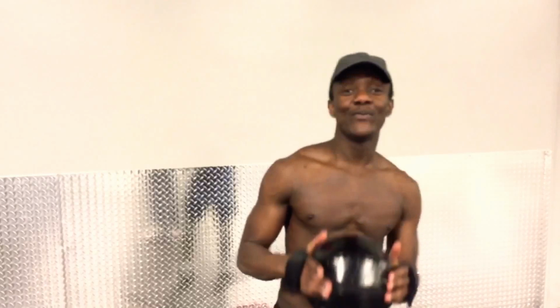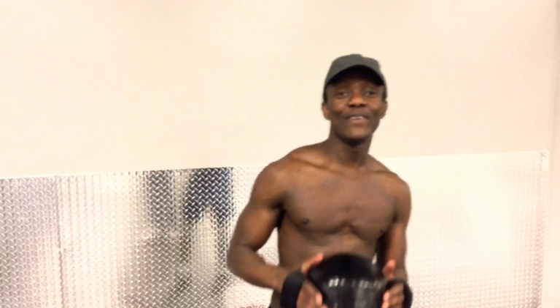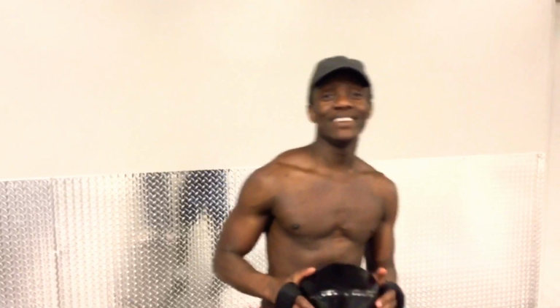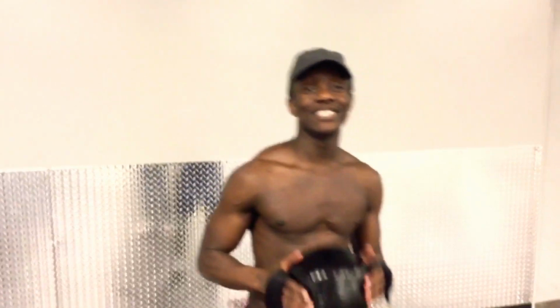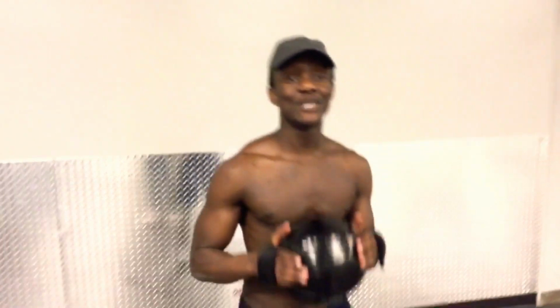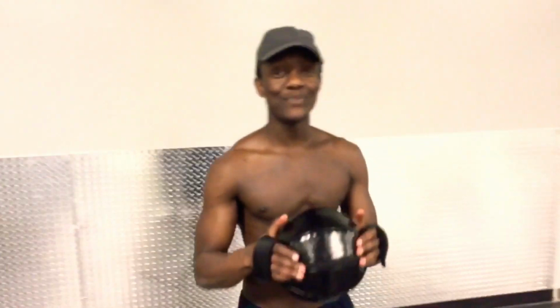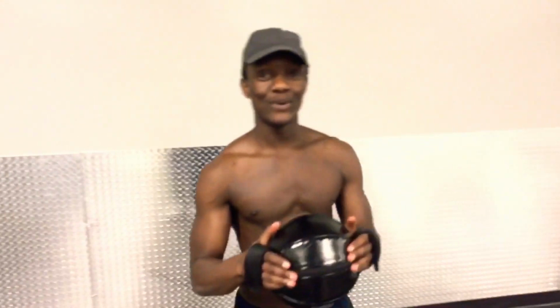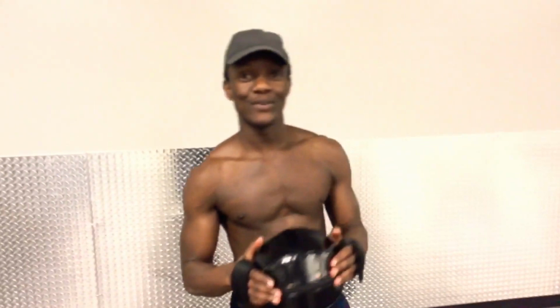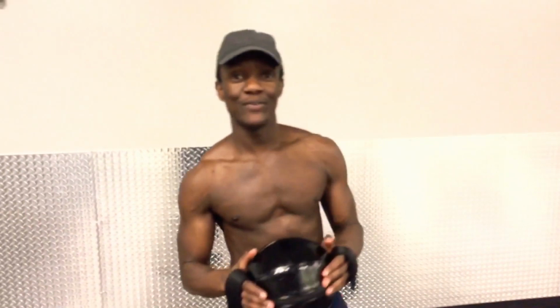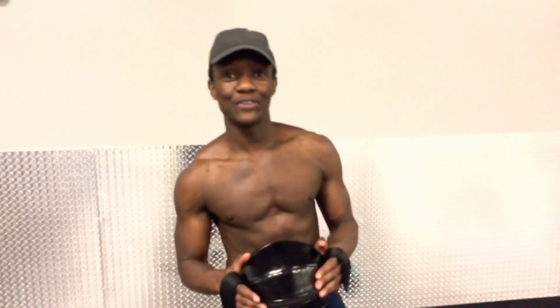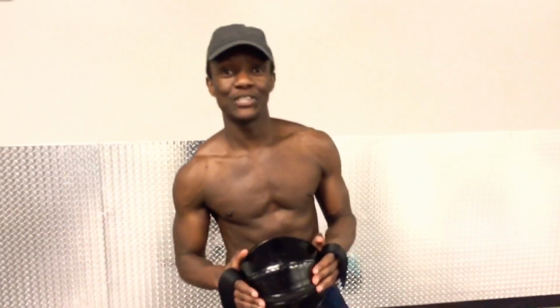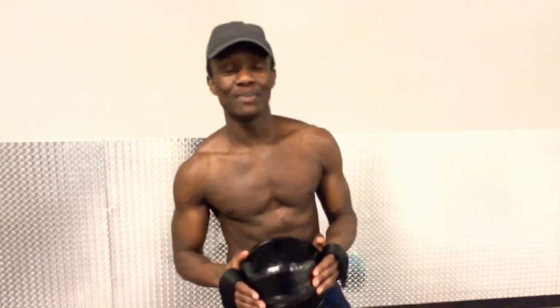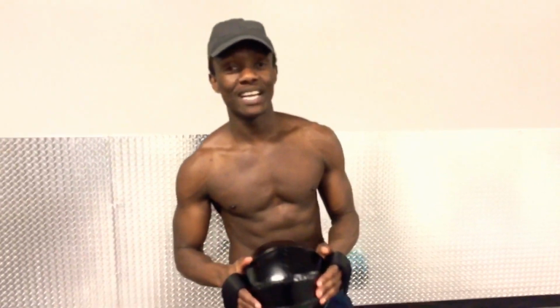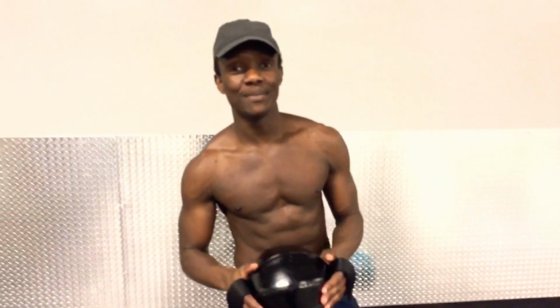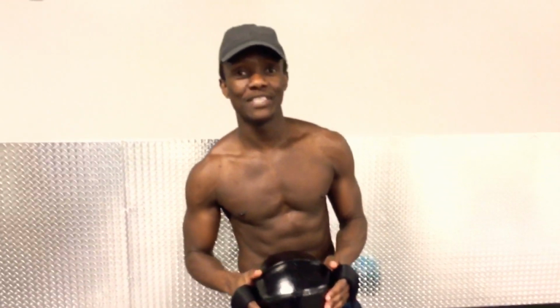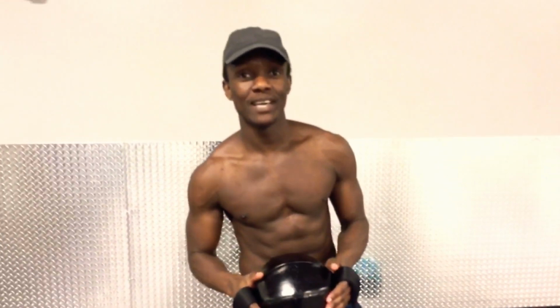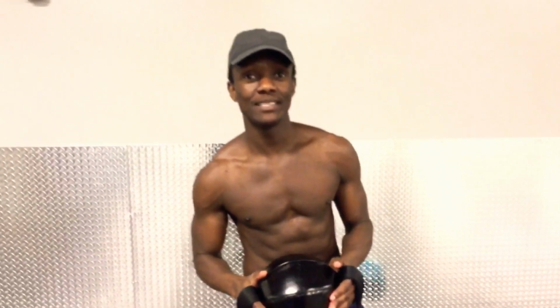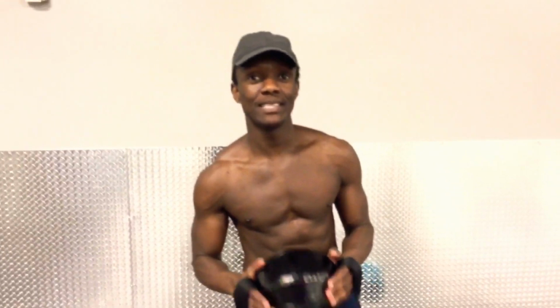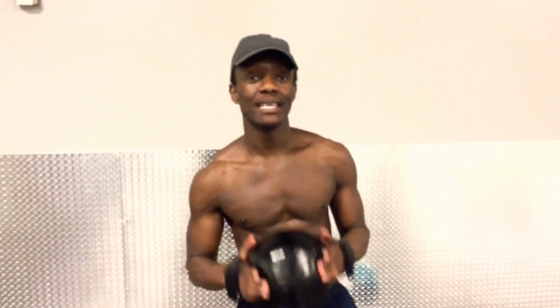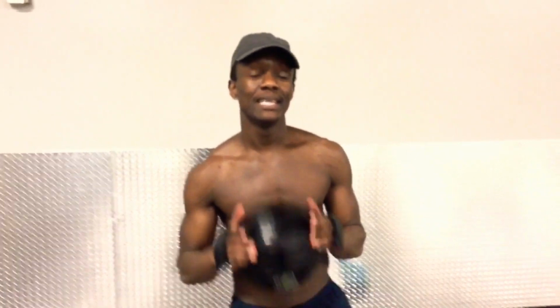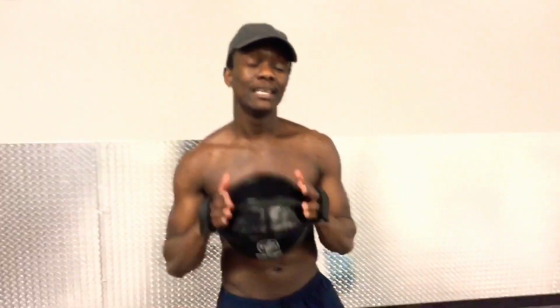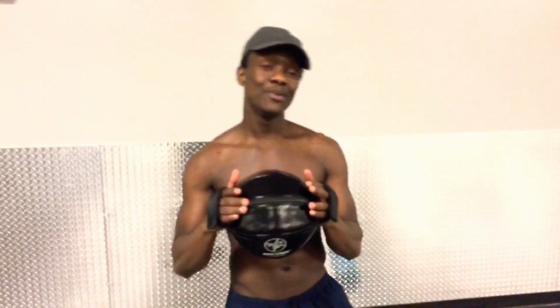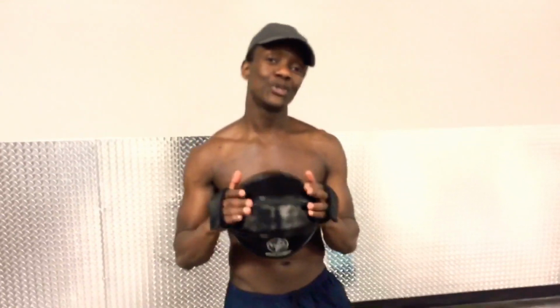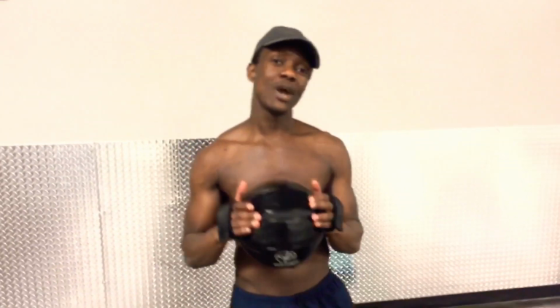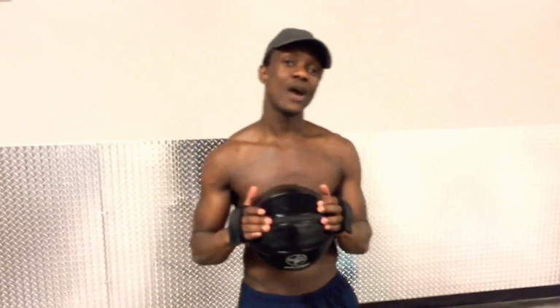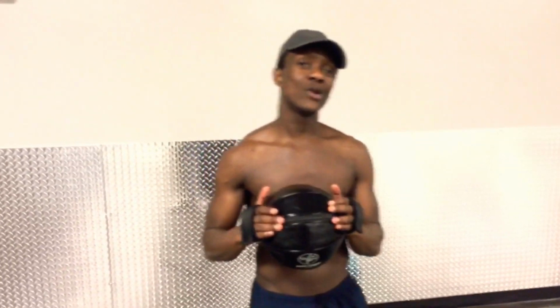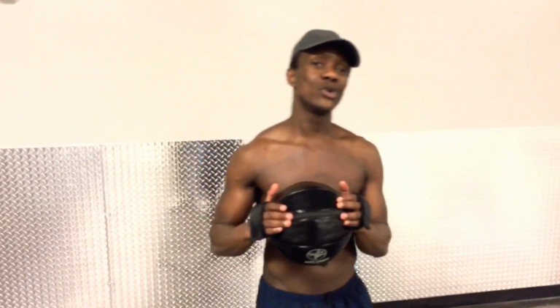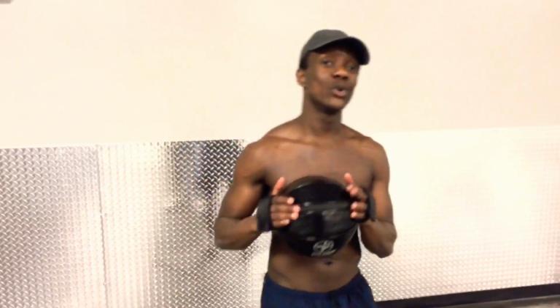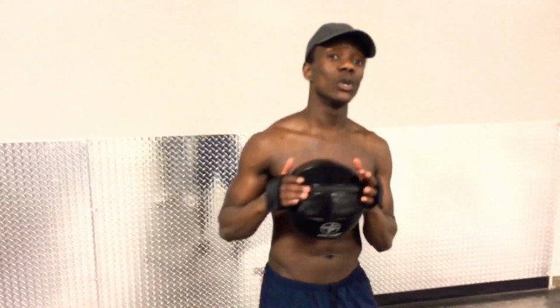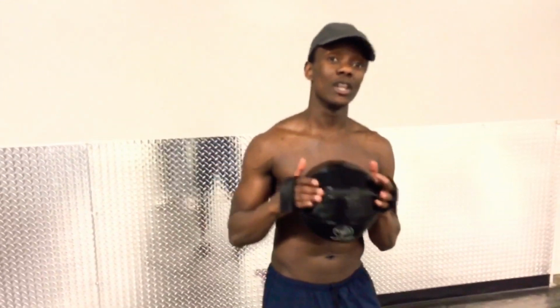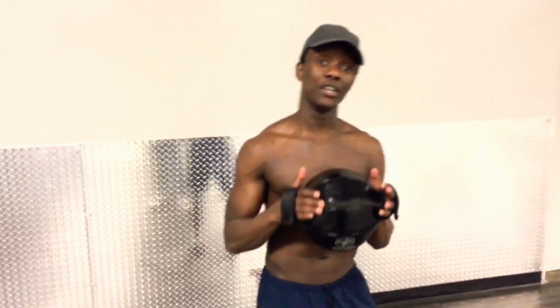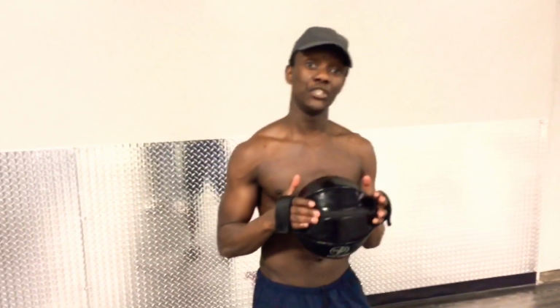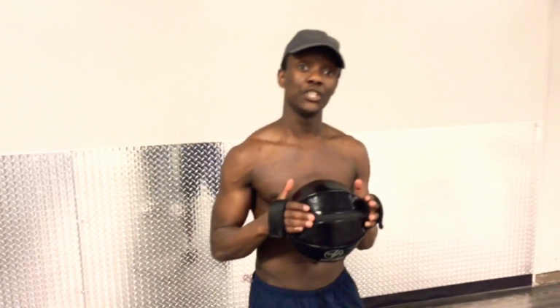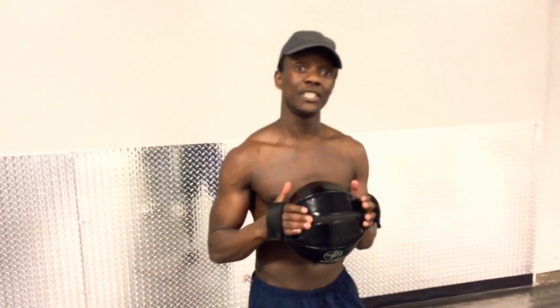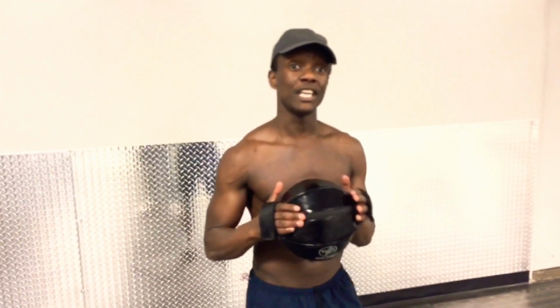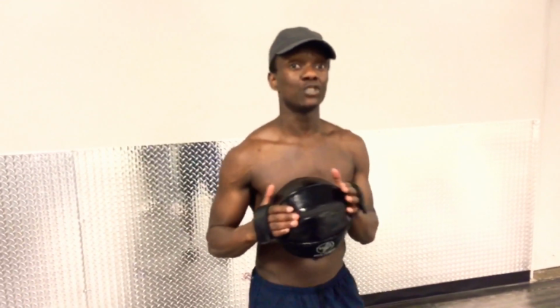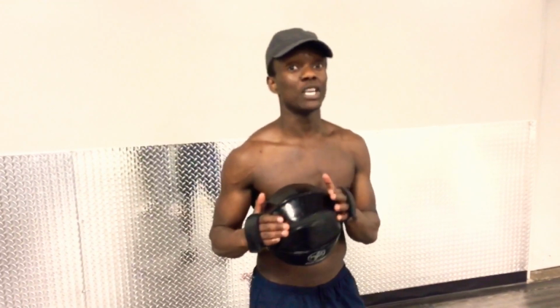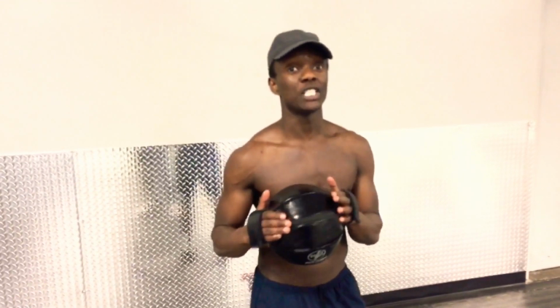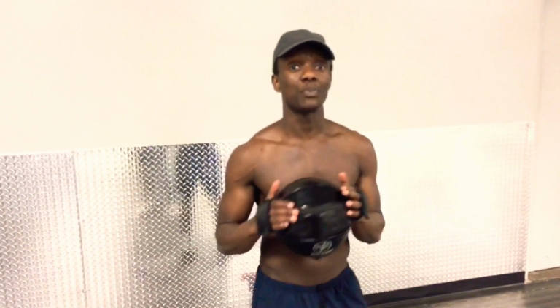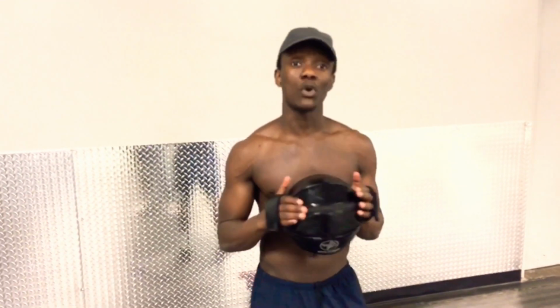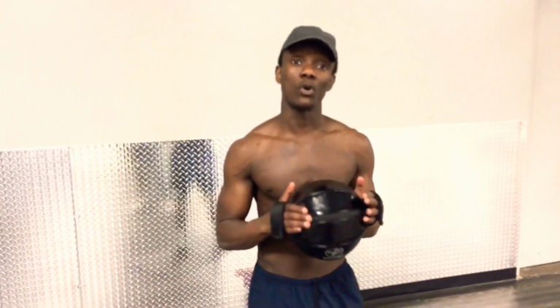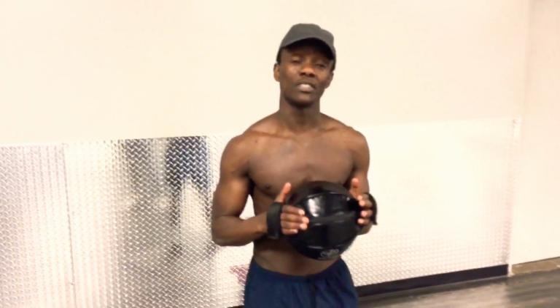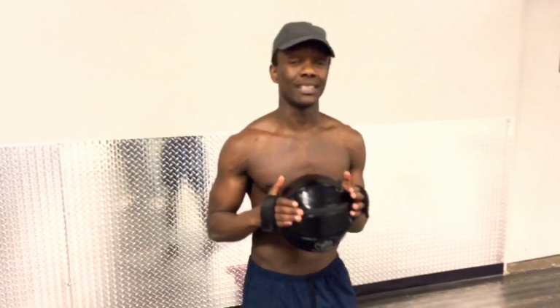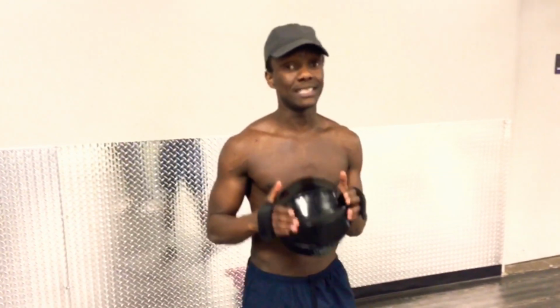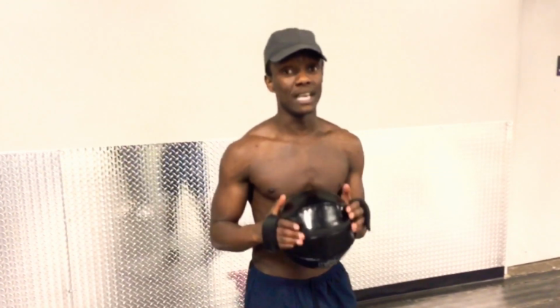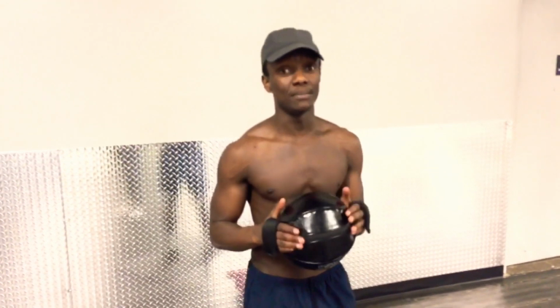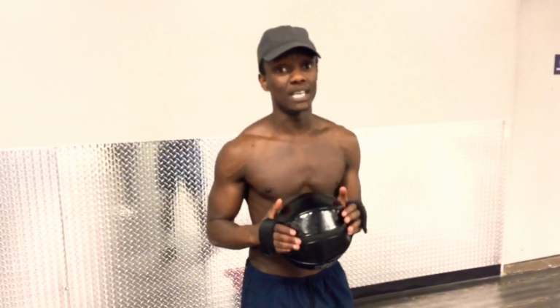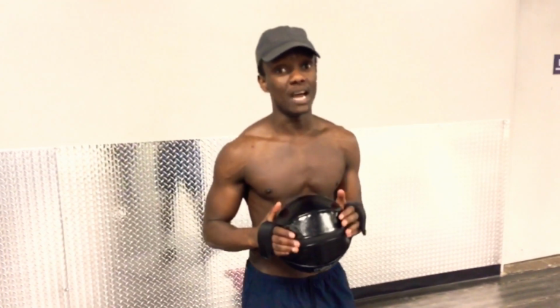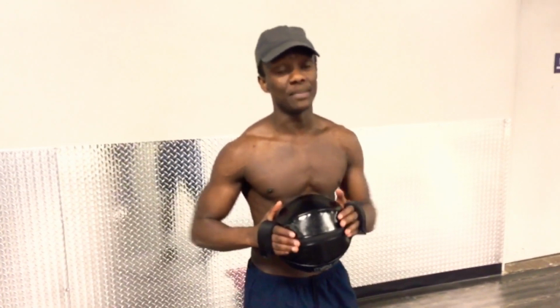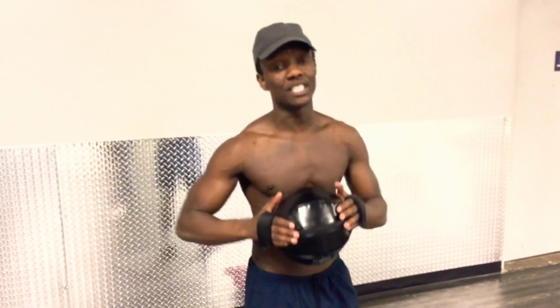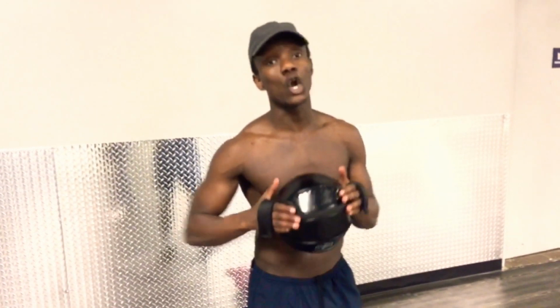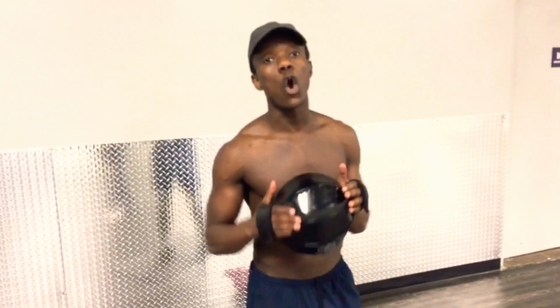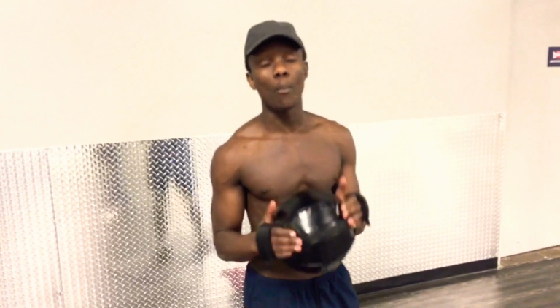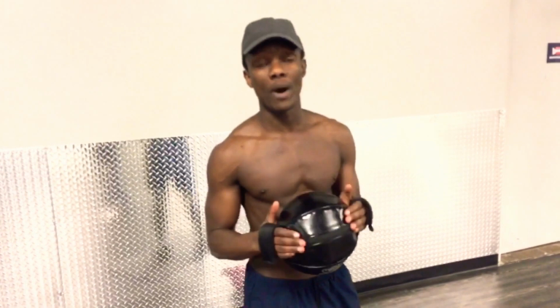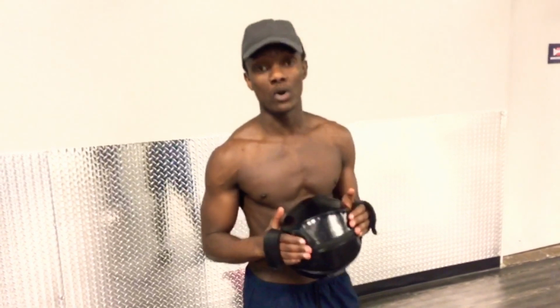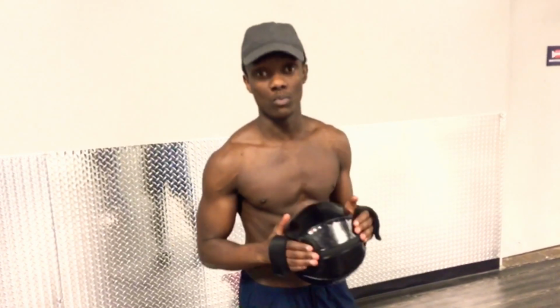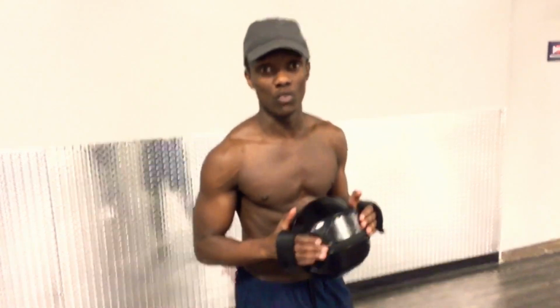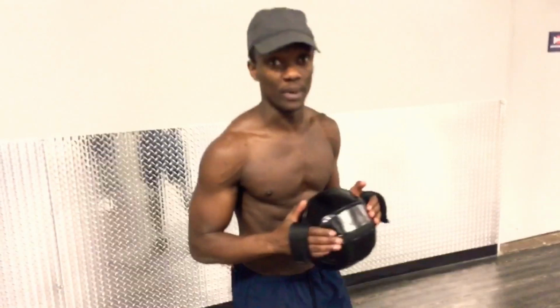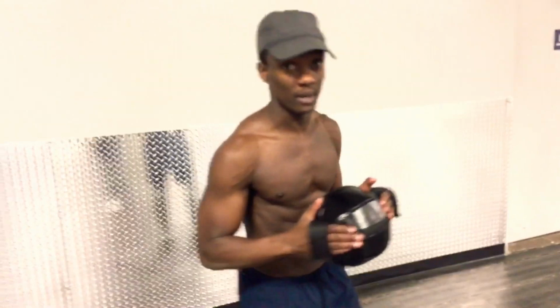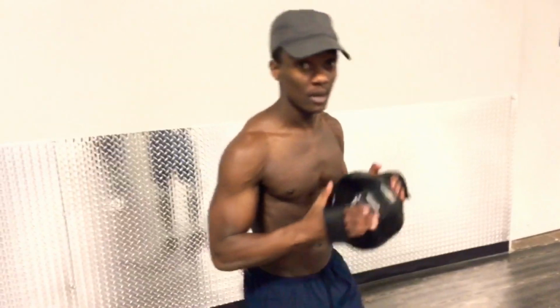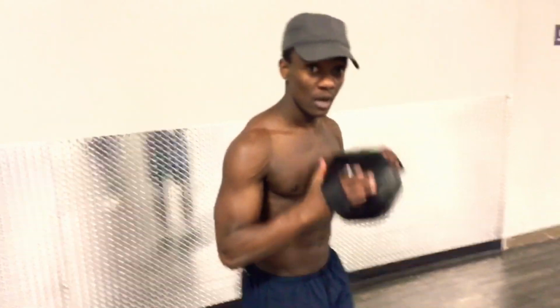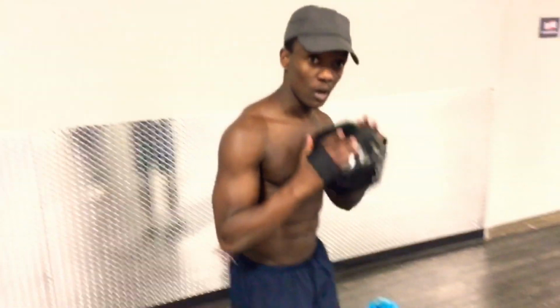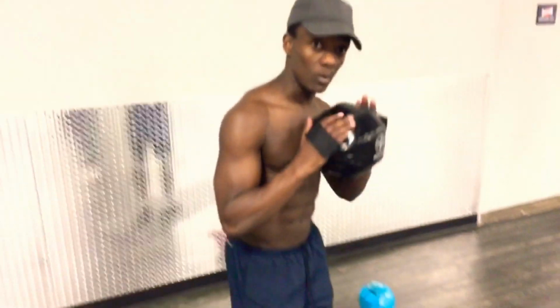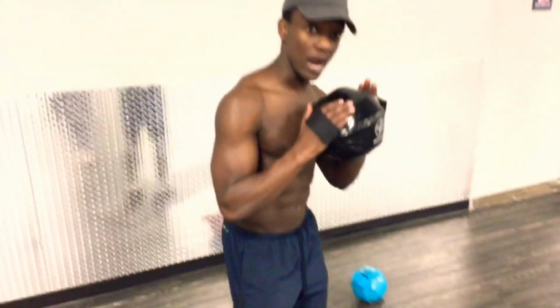Welcome to Fitness Simple and Efficient. My name is Hezi. Let me show you how to do lunges and tricep curls at the same time. It's a compound move, alright?